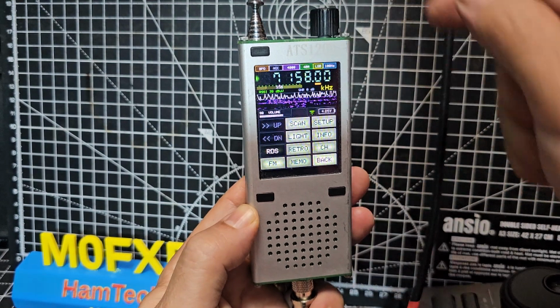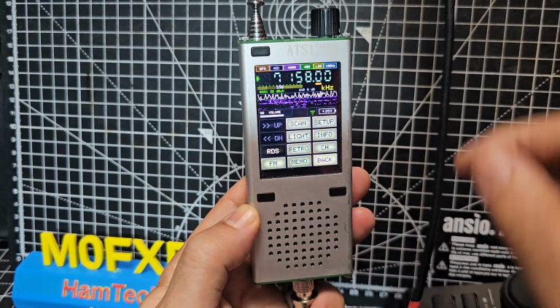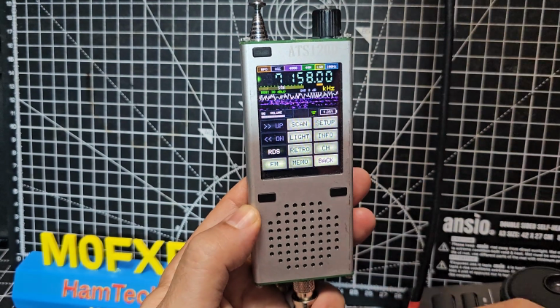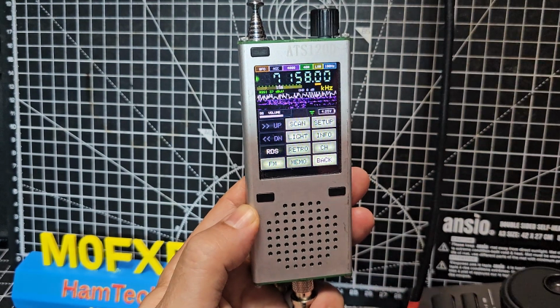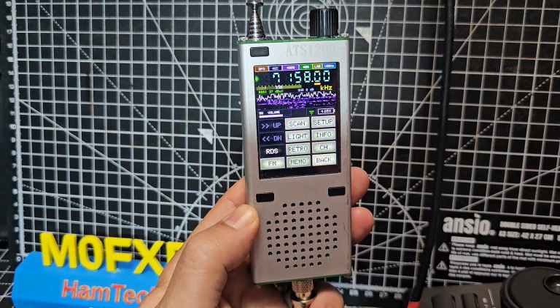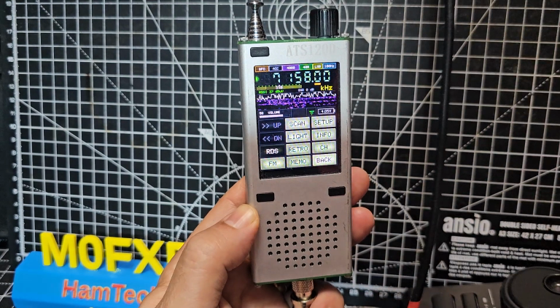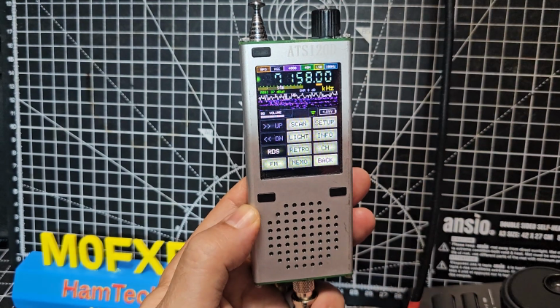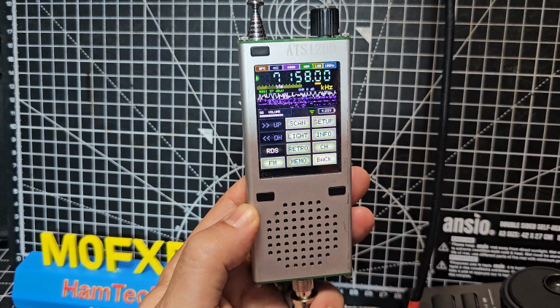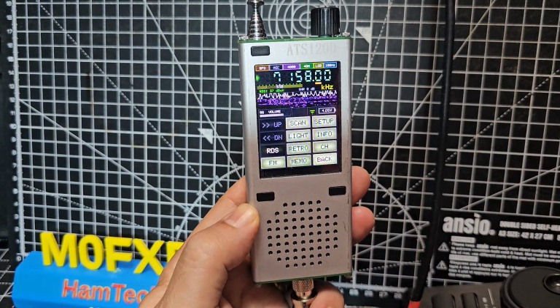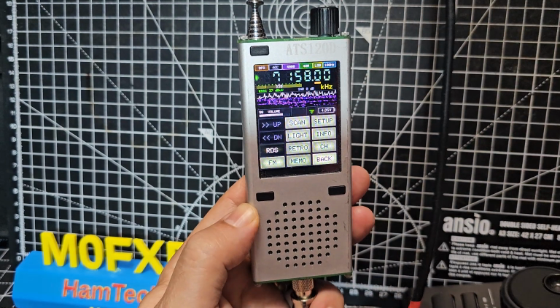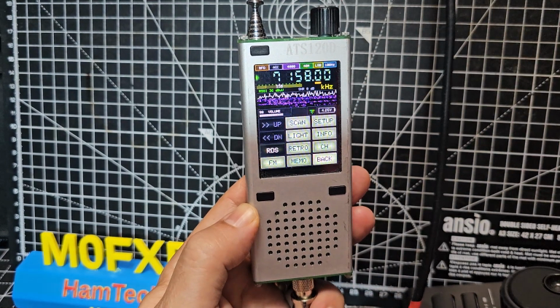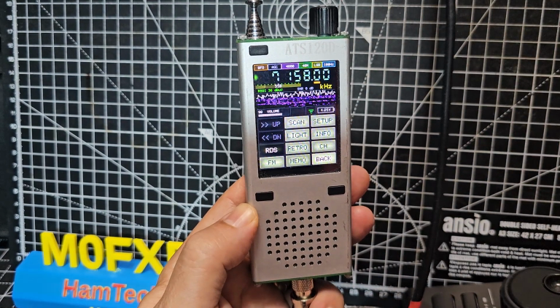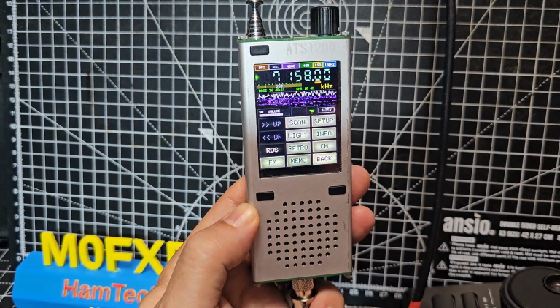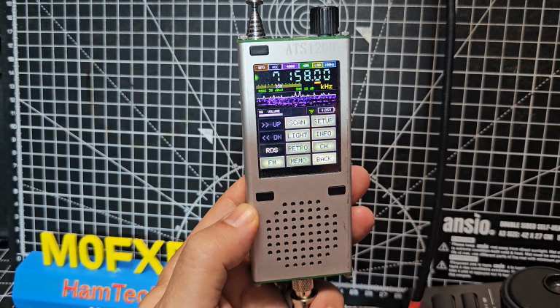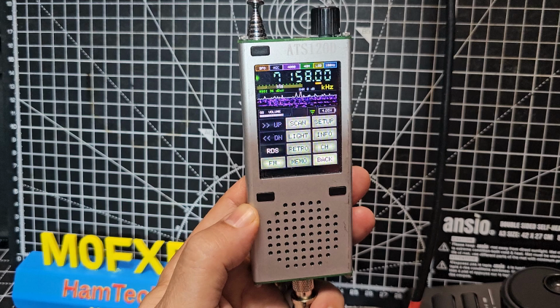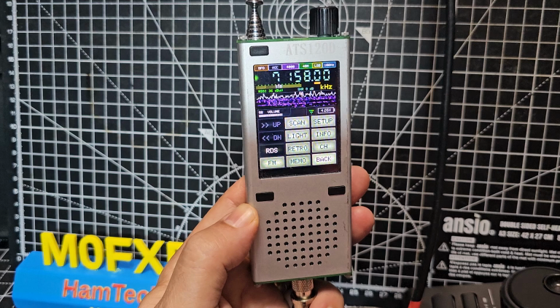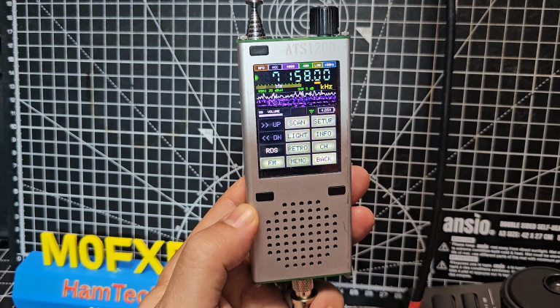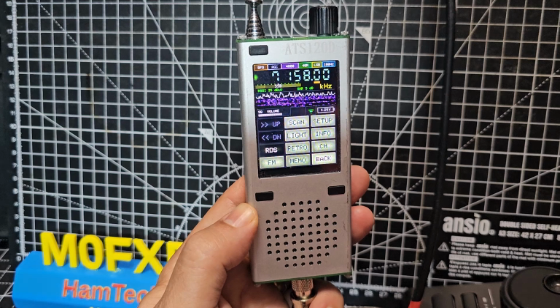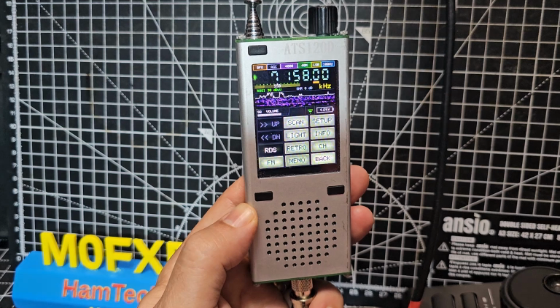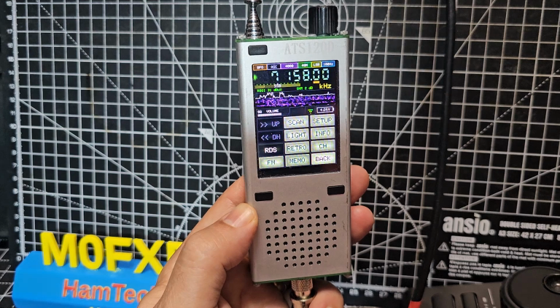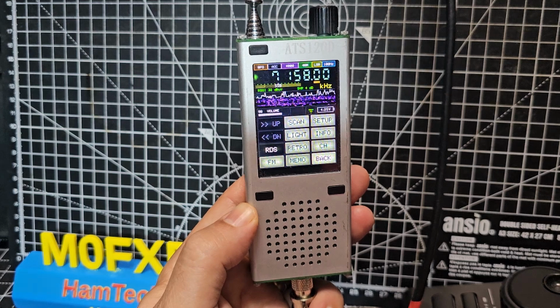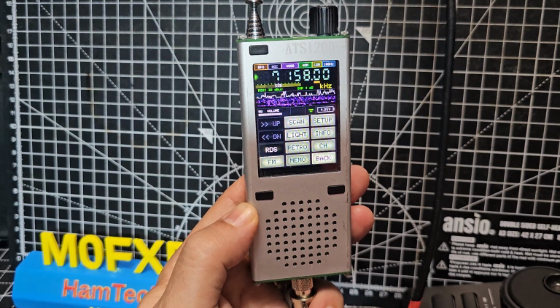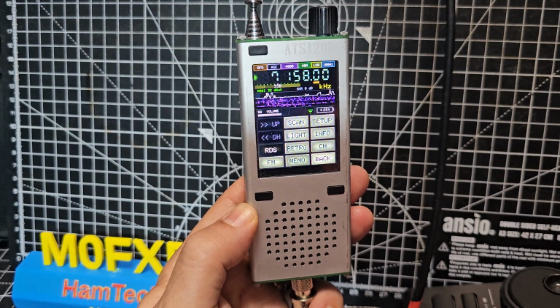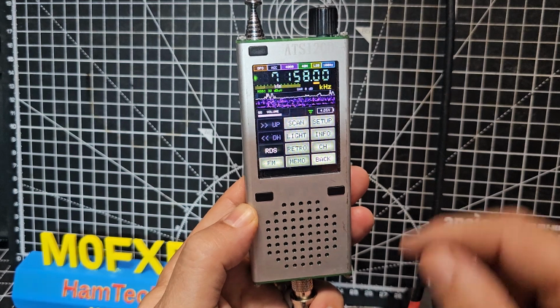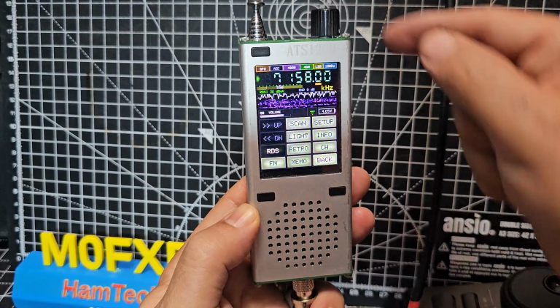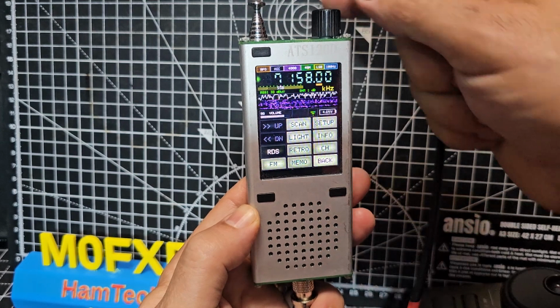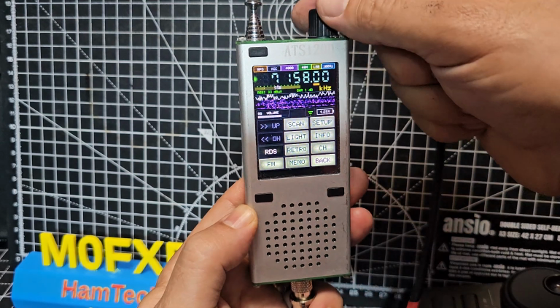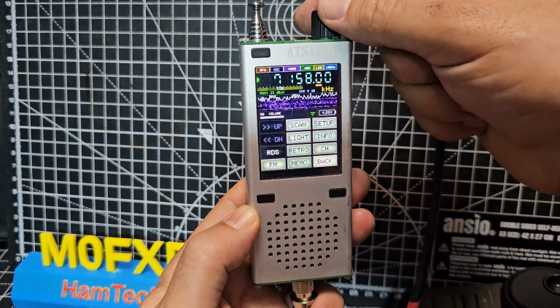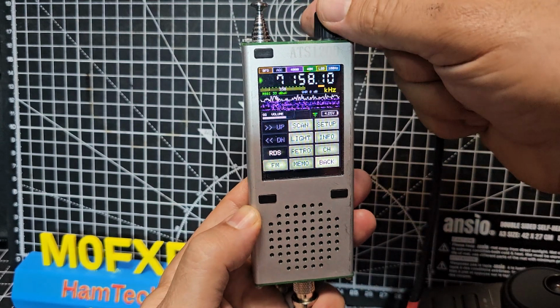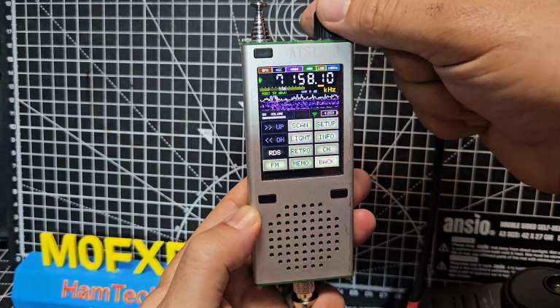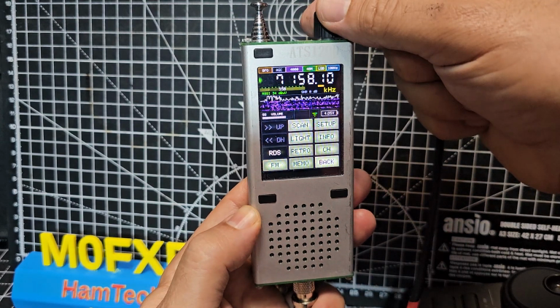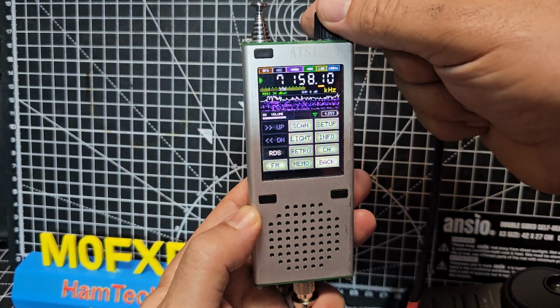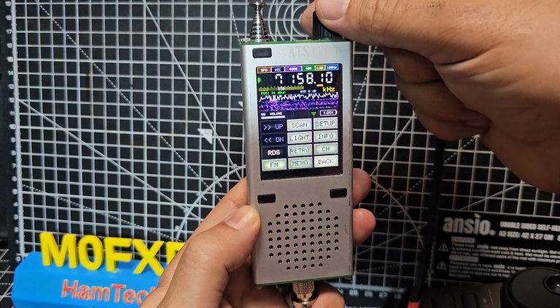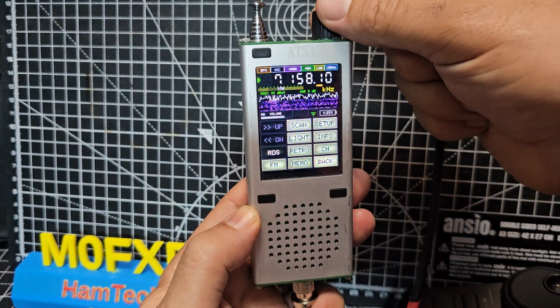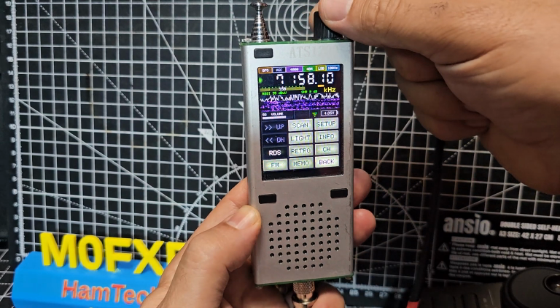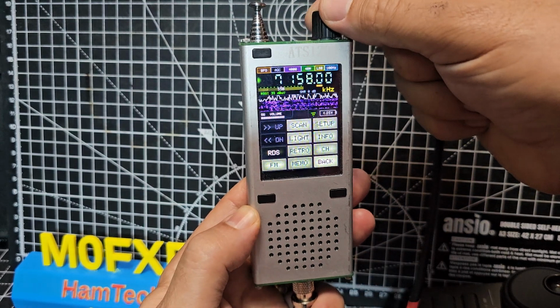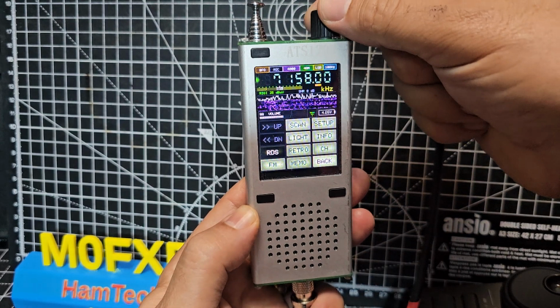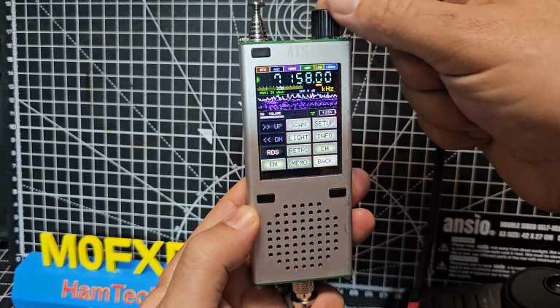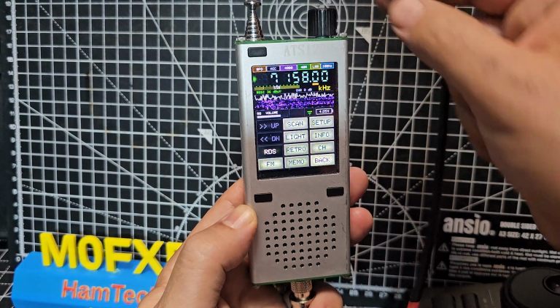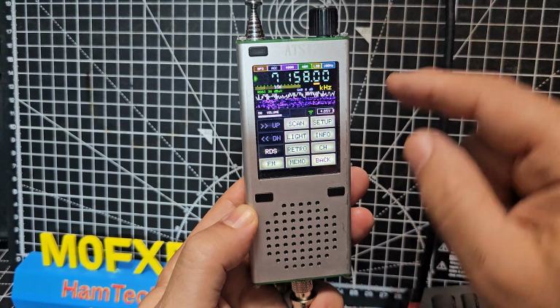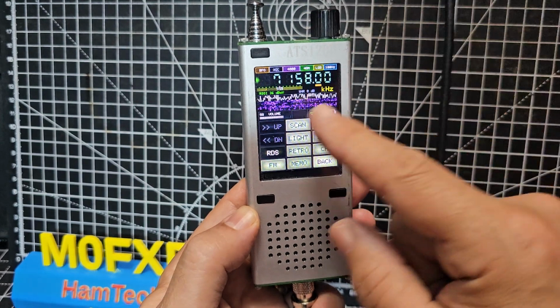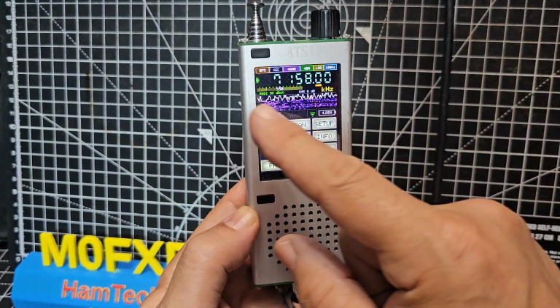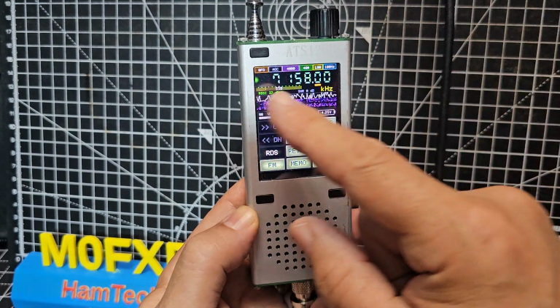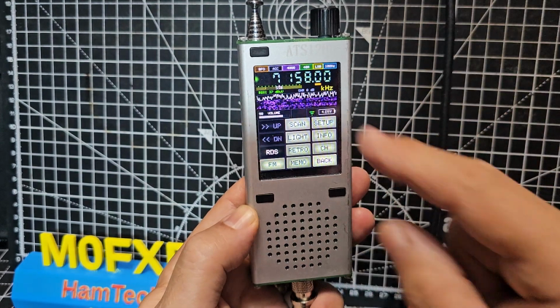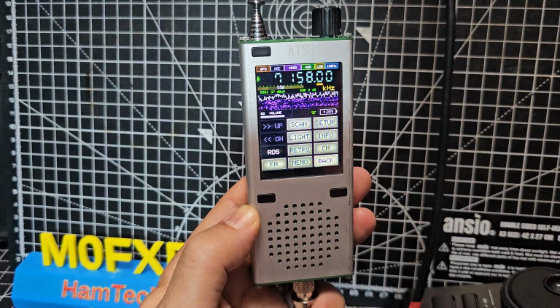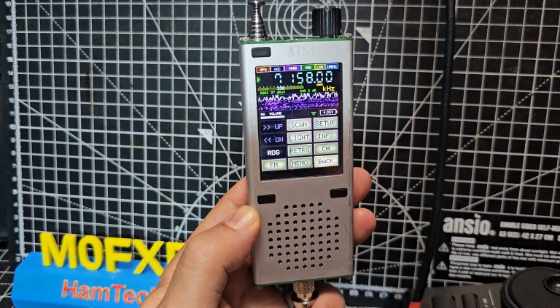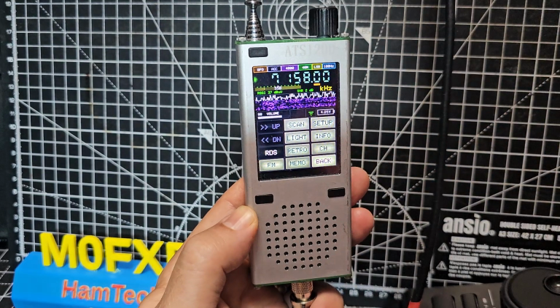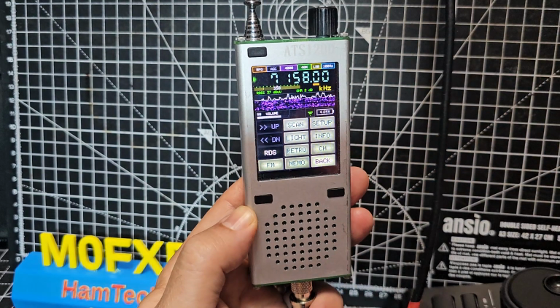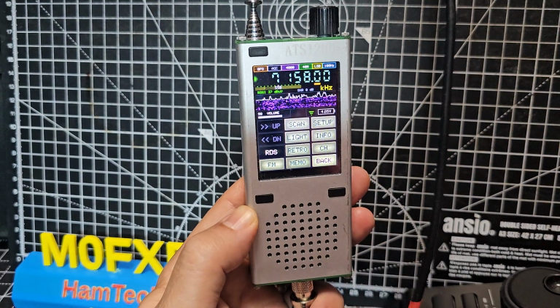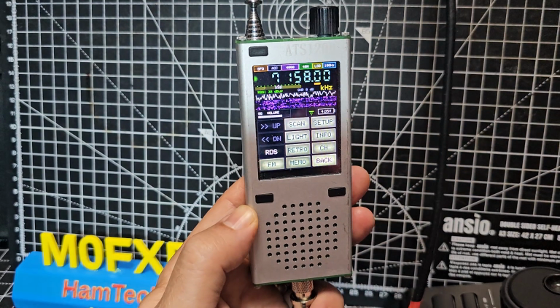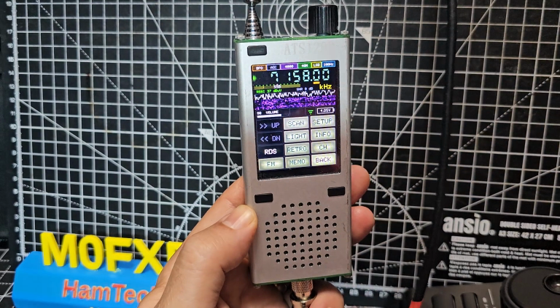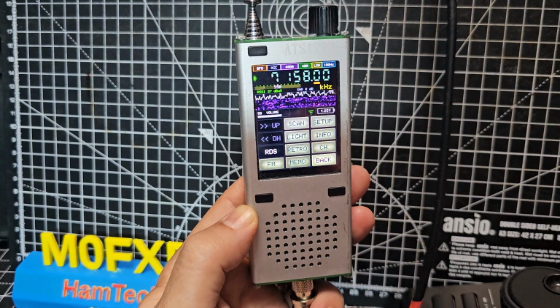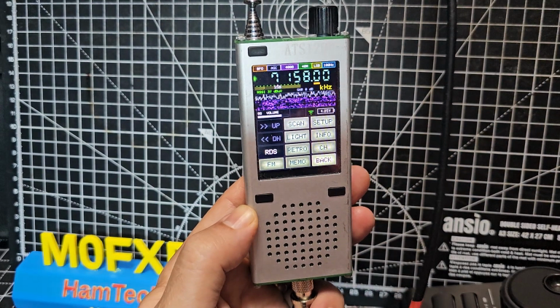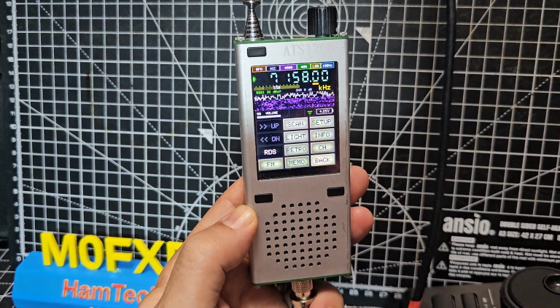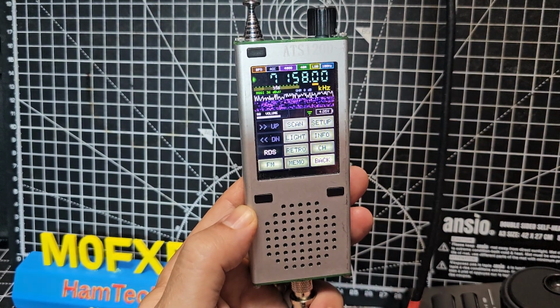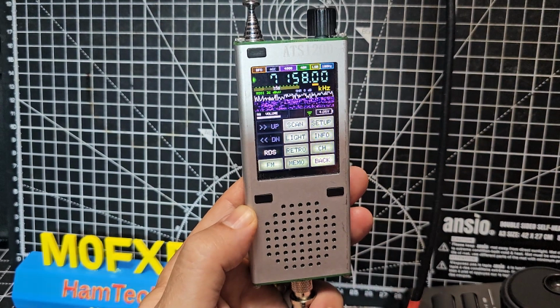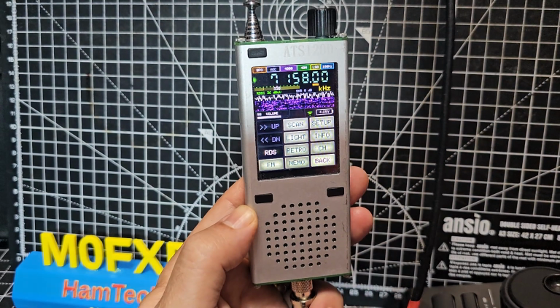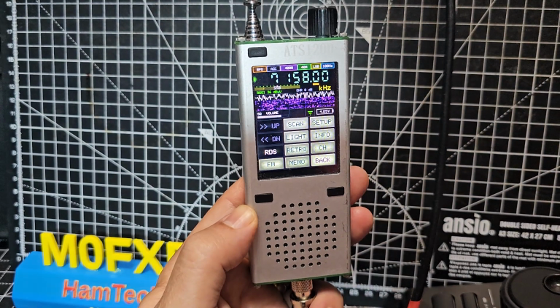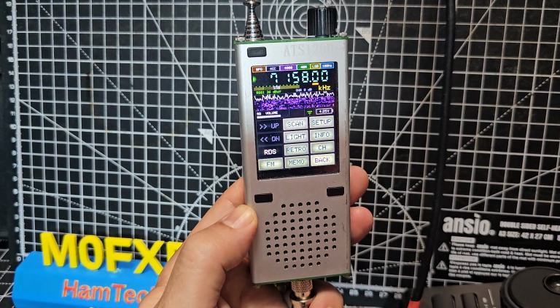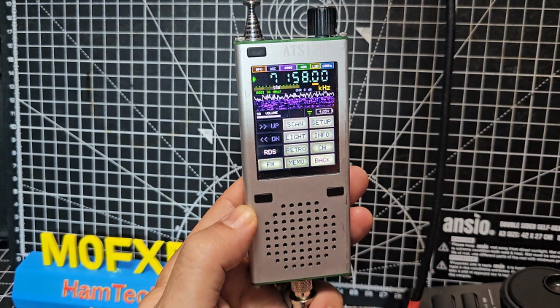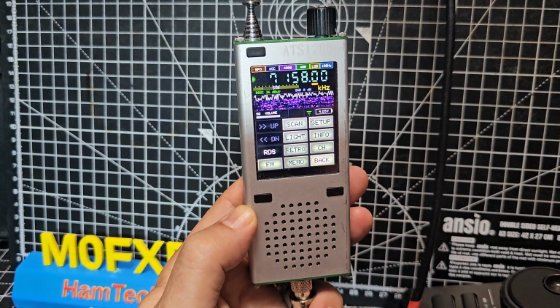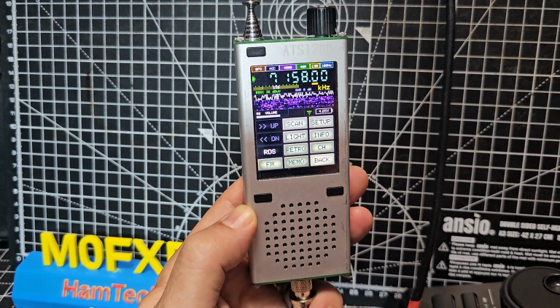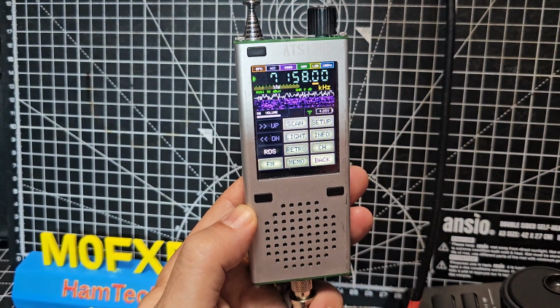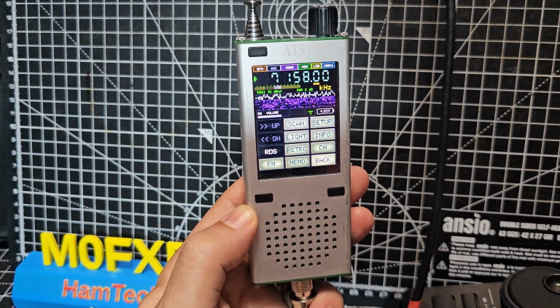Sounding good. Nothing - it went green. Does it go green when it's on frequency?